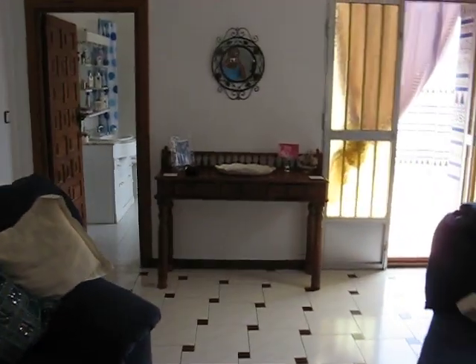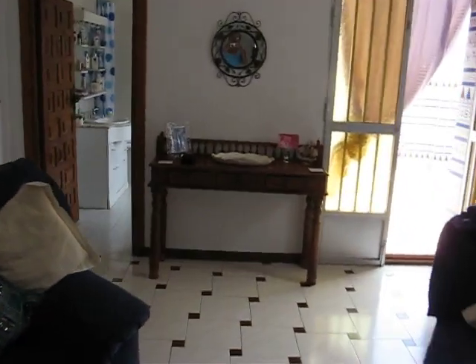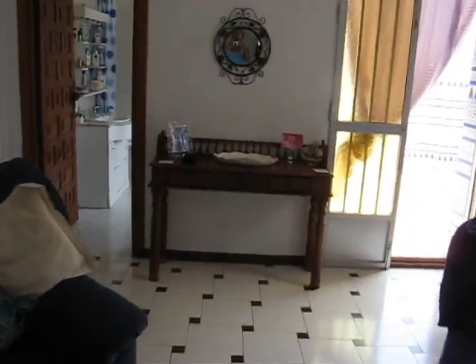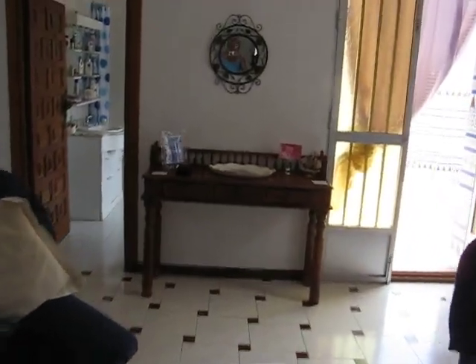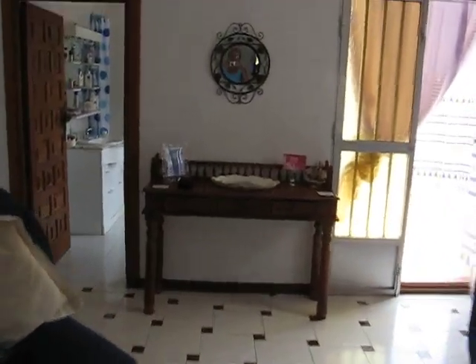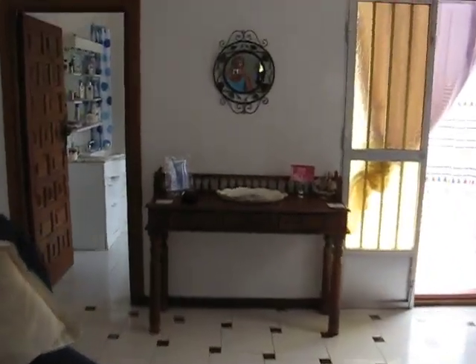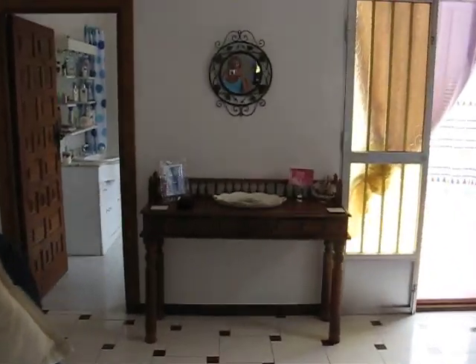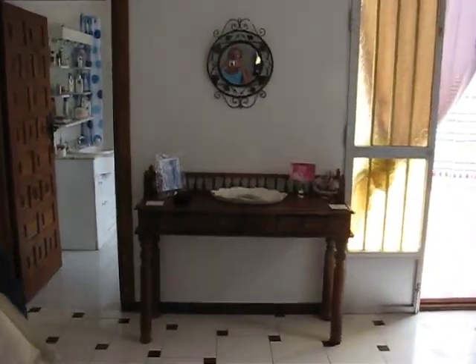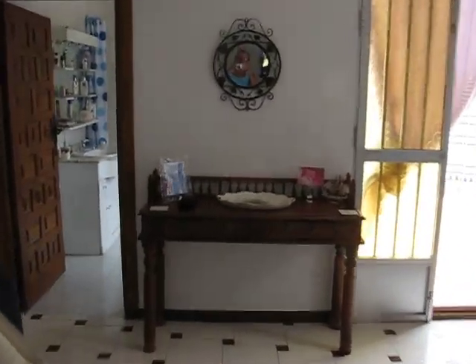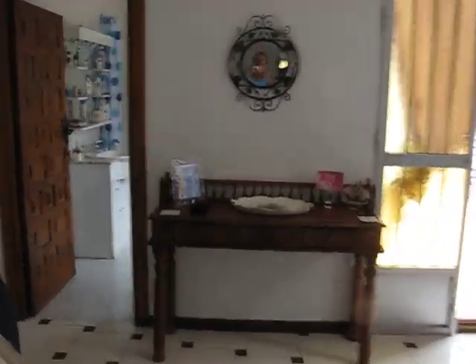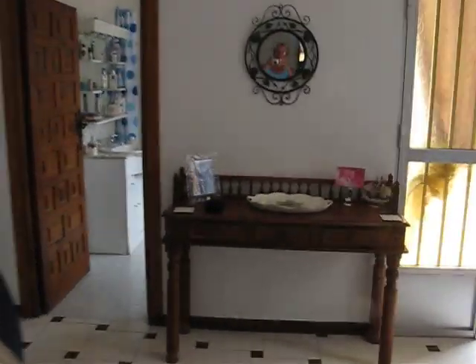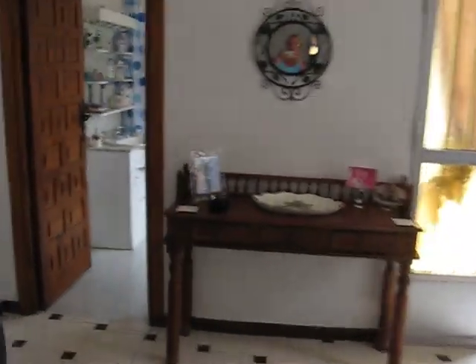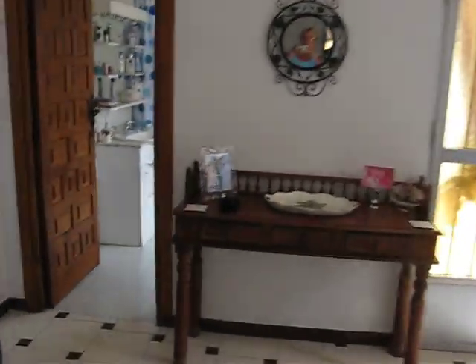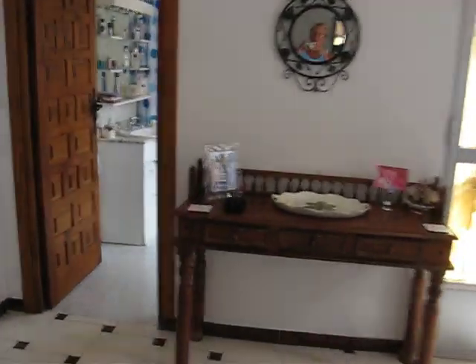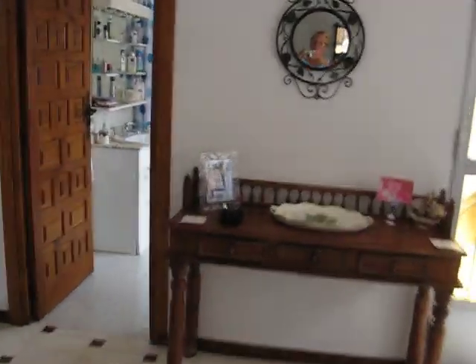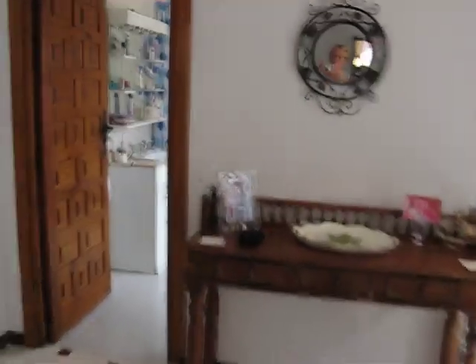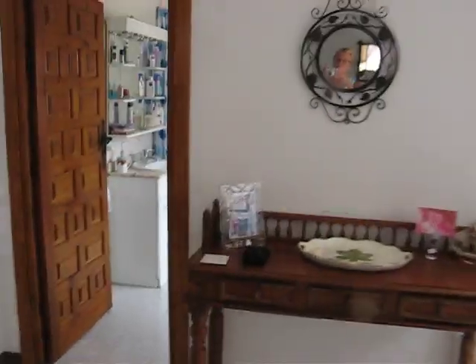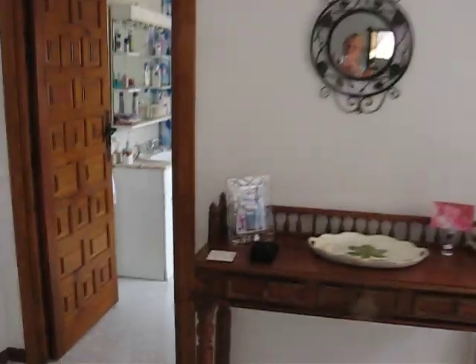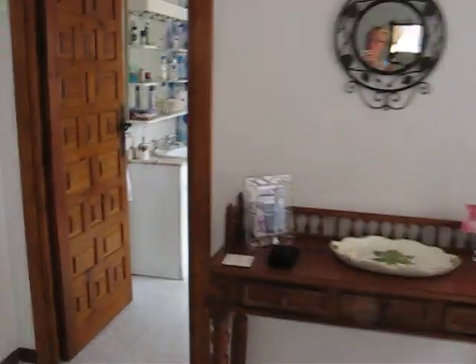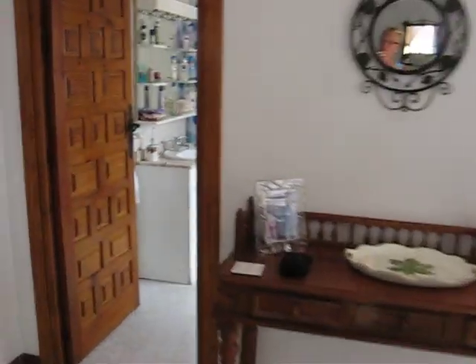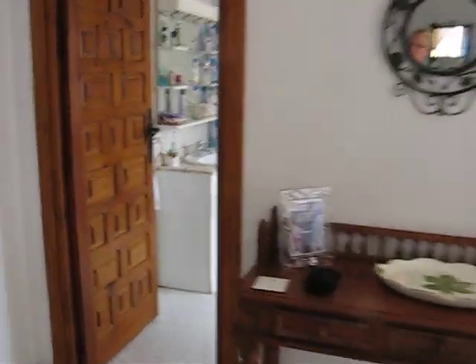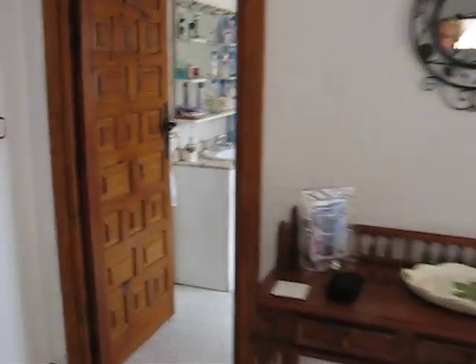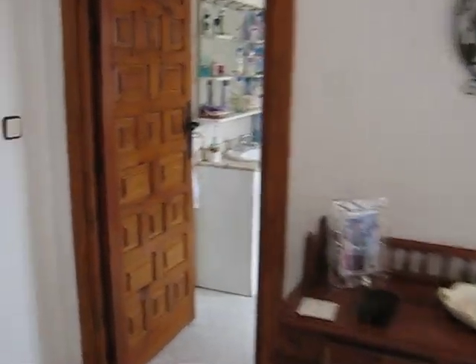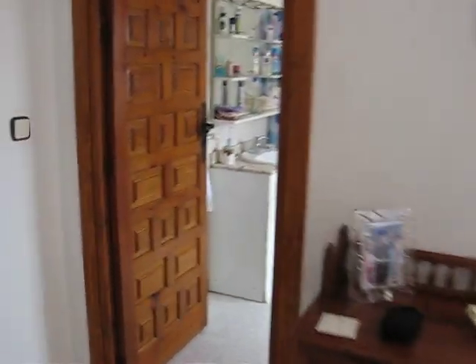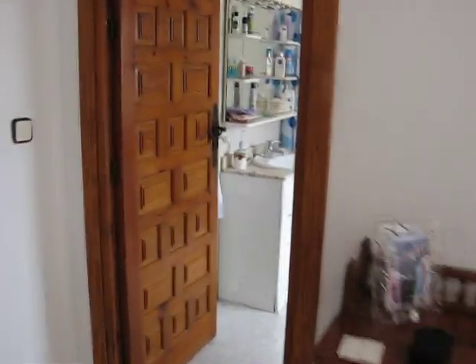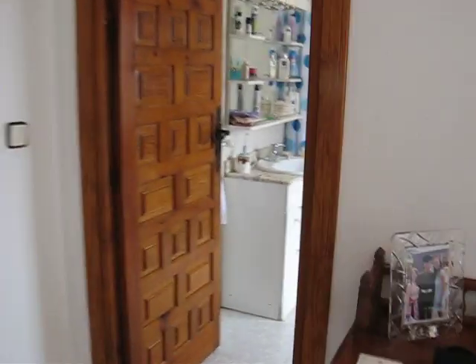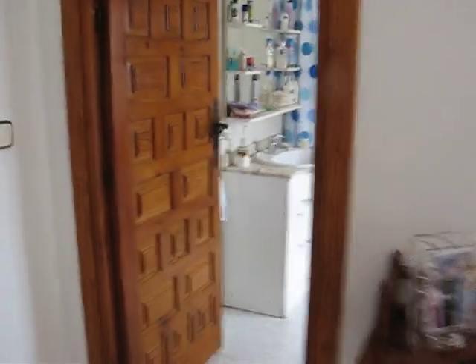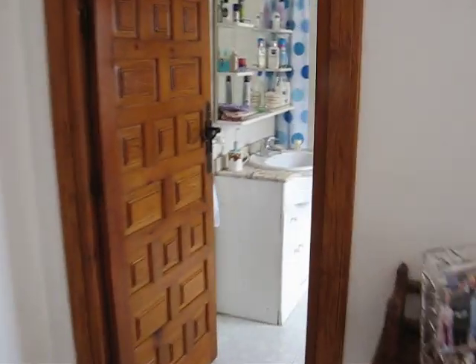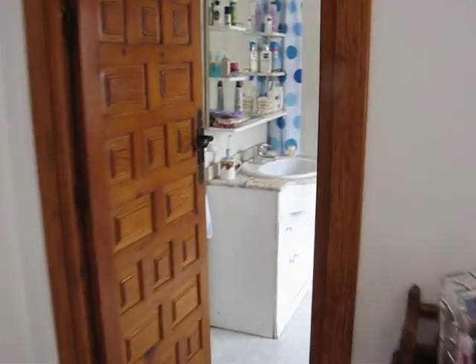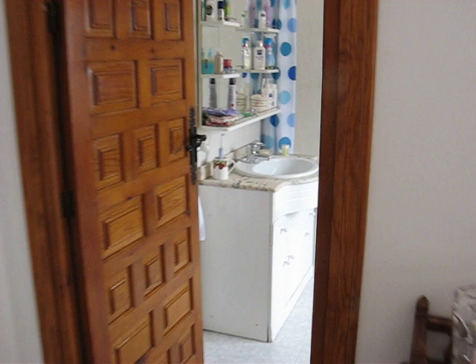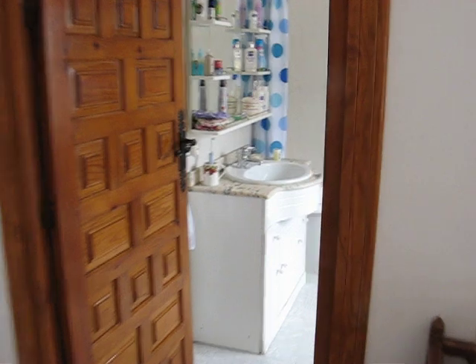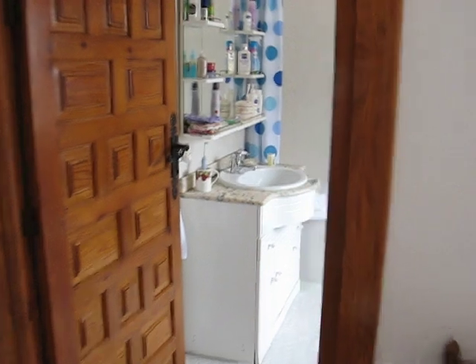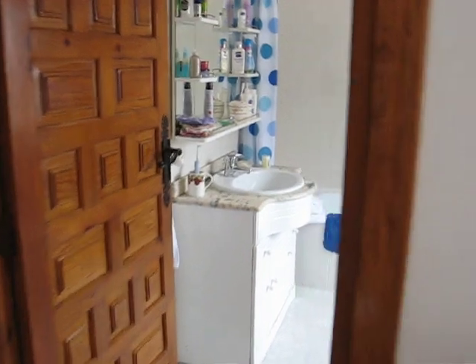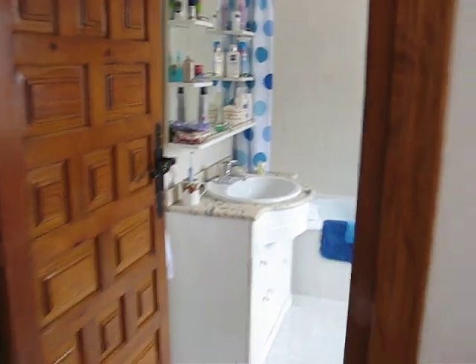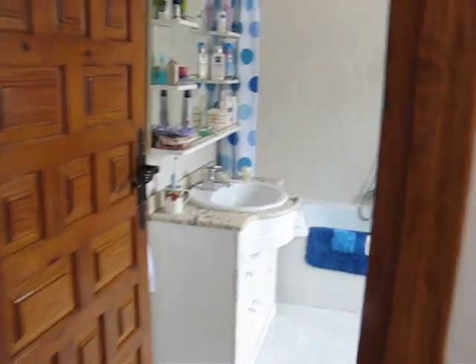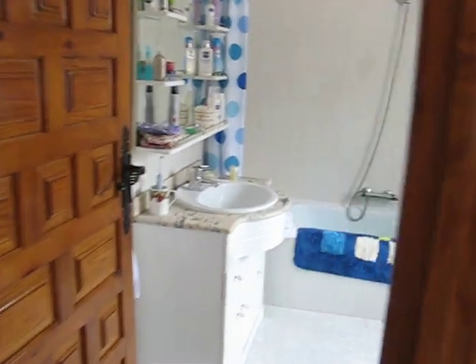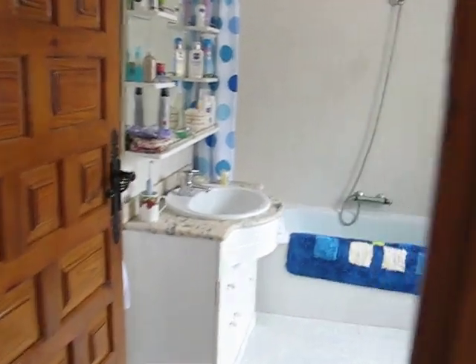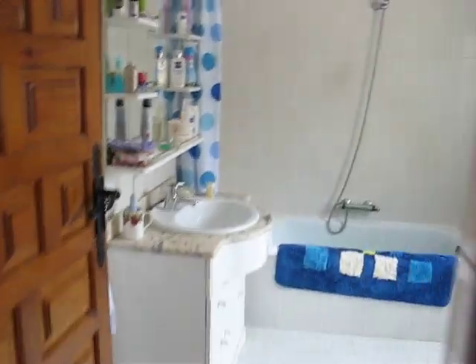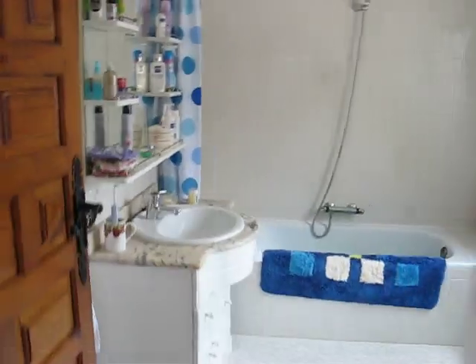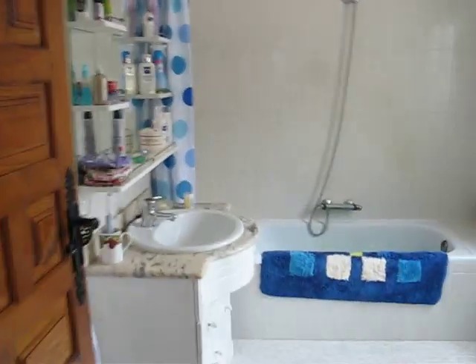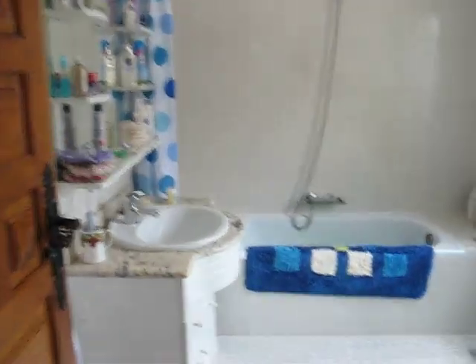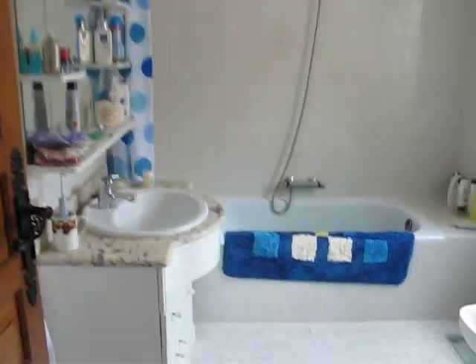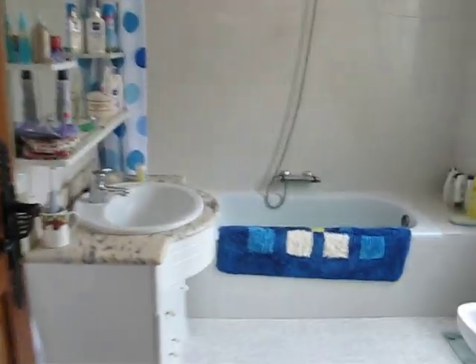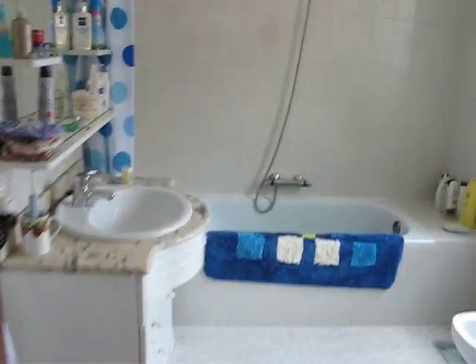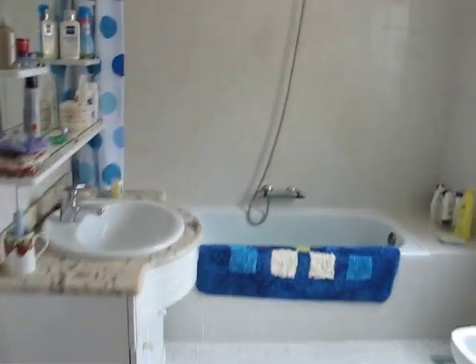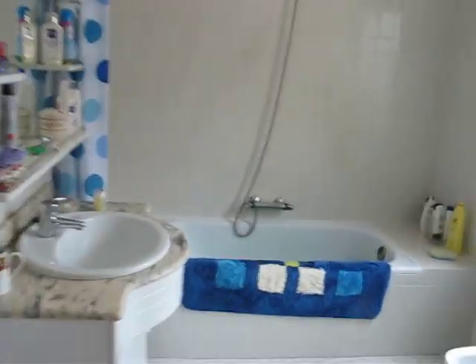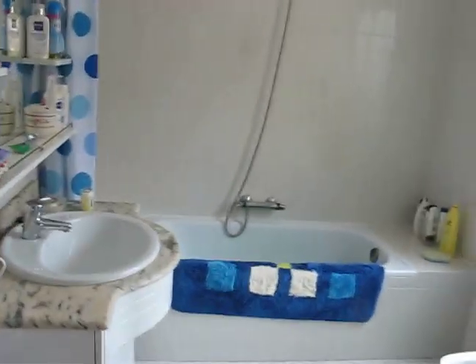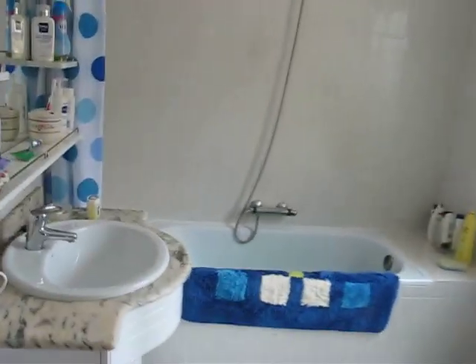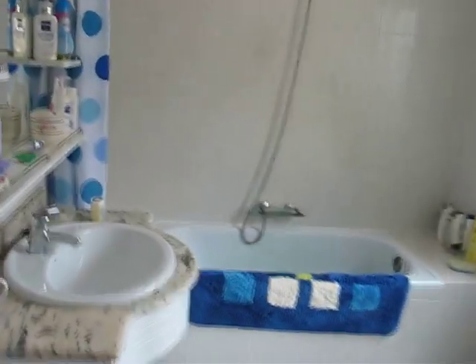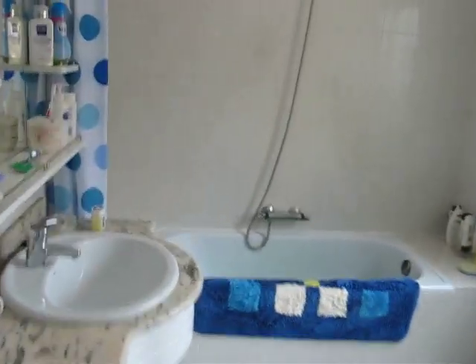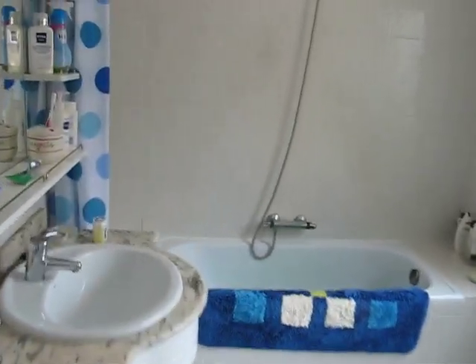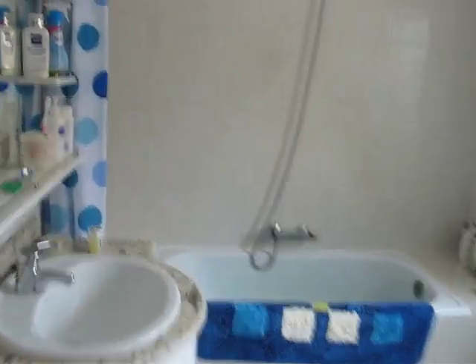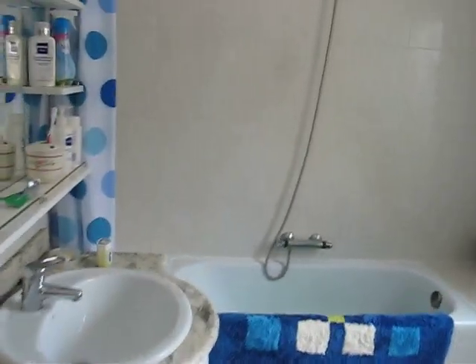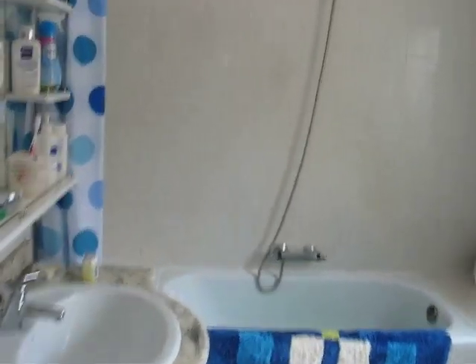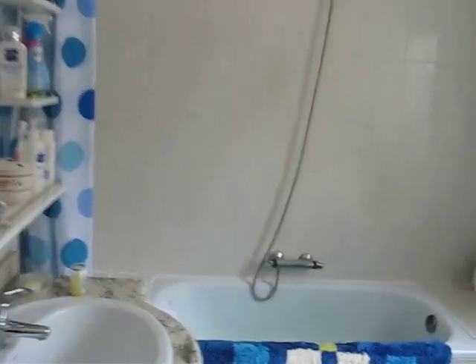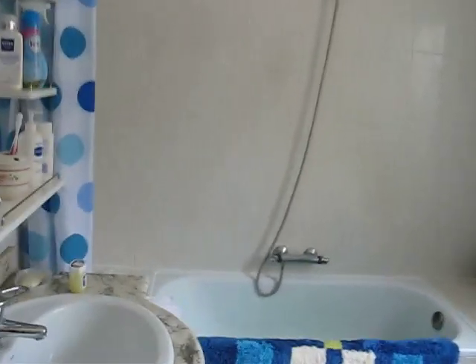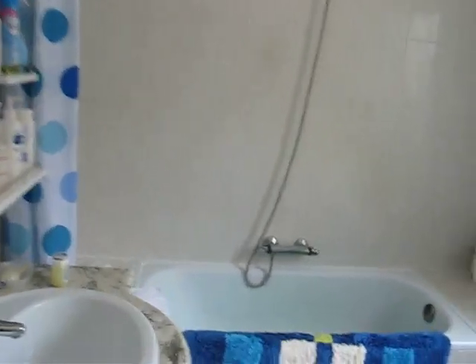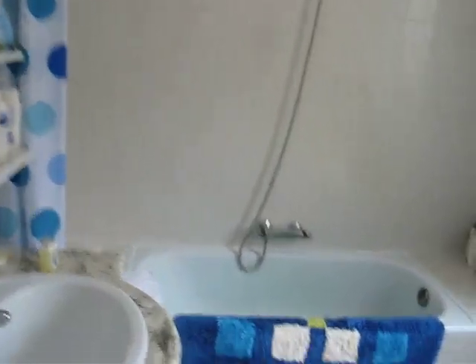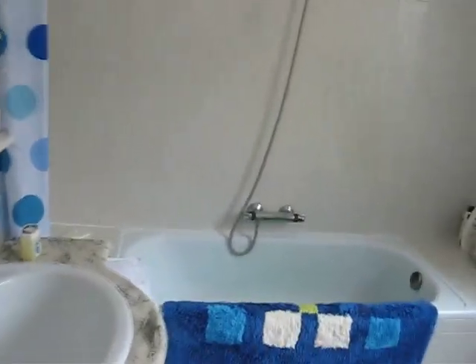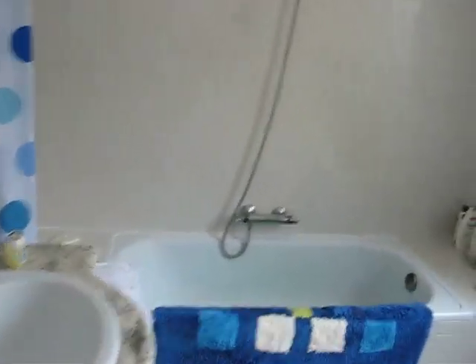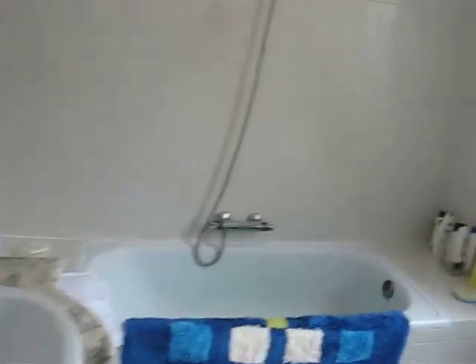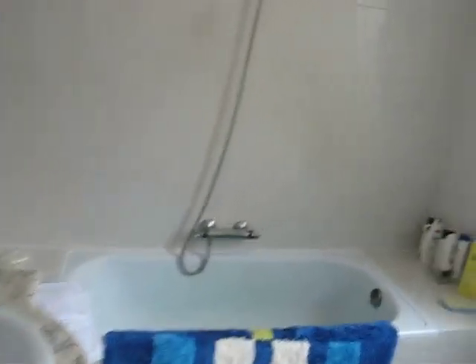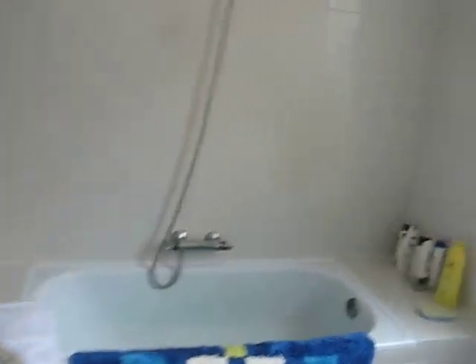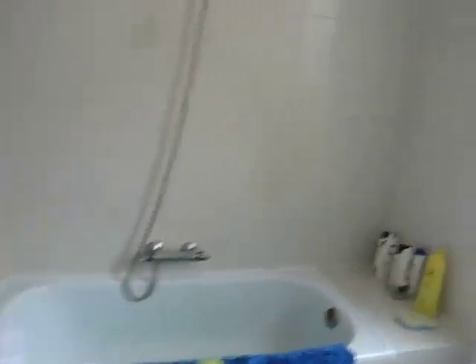As you go through to the end, you go into the bathroom, which is quite a decent sized bathroom.